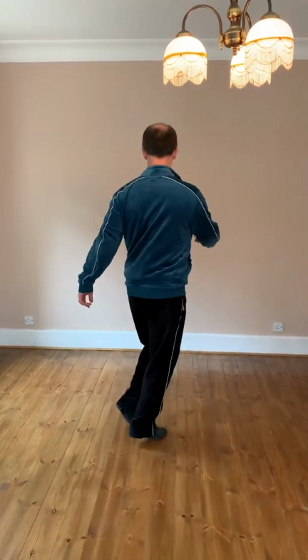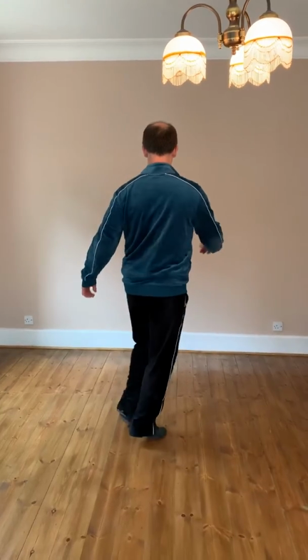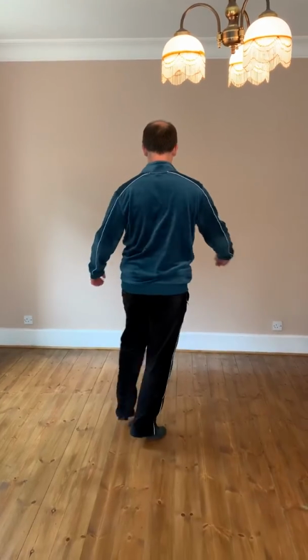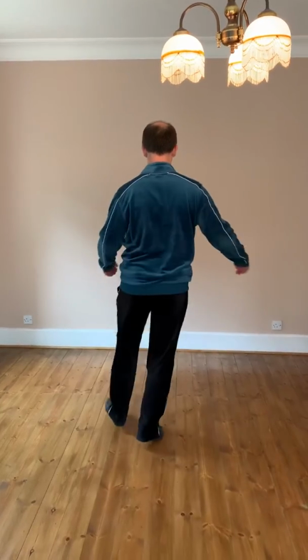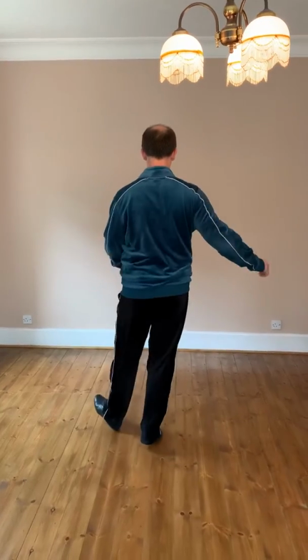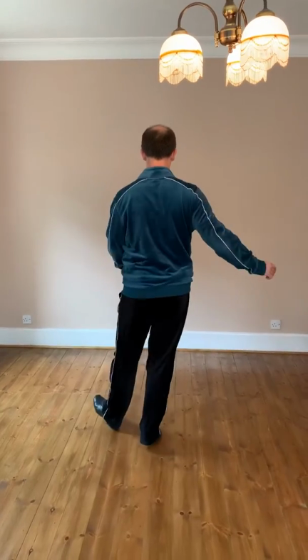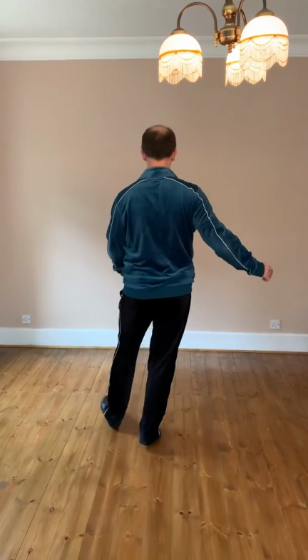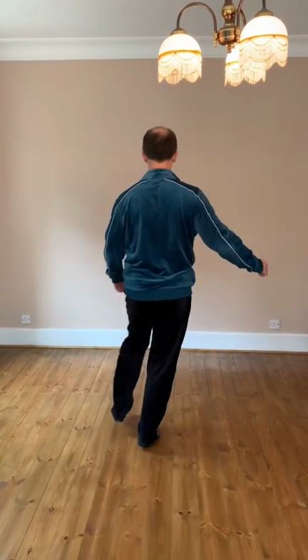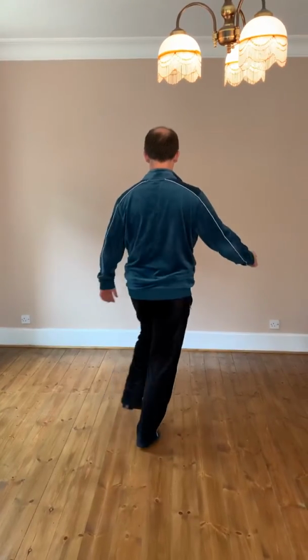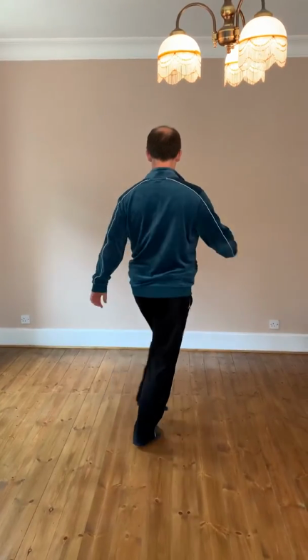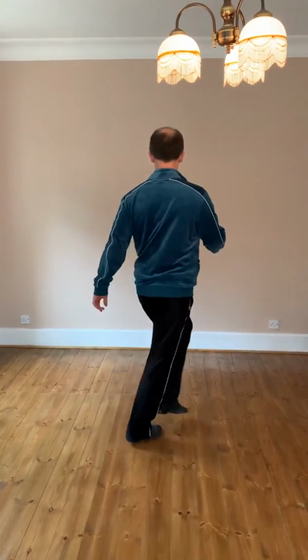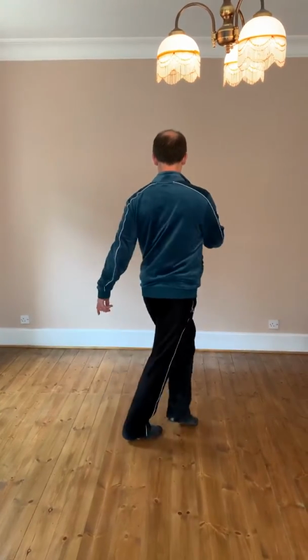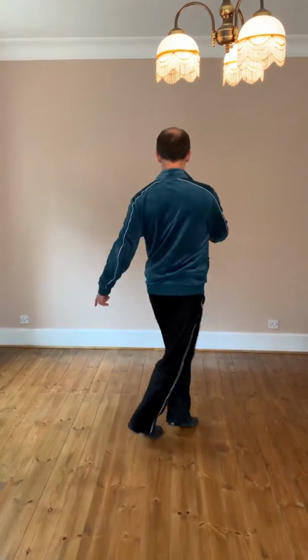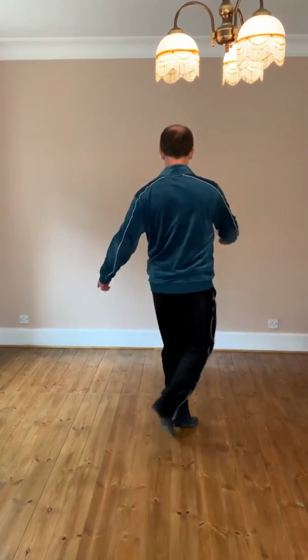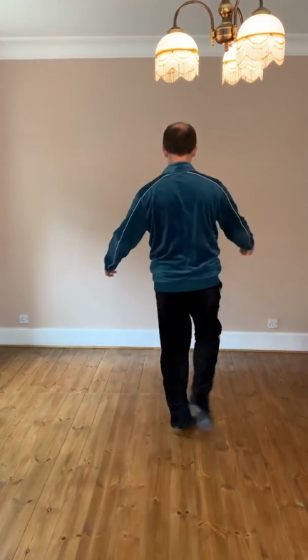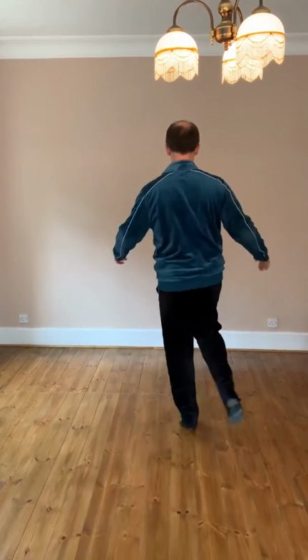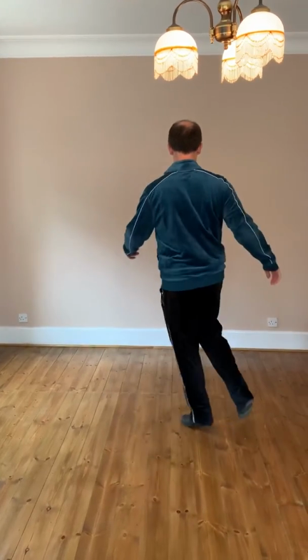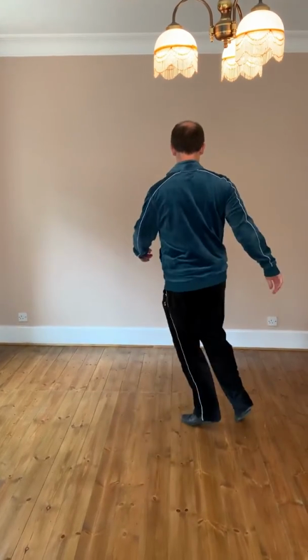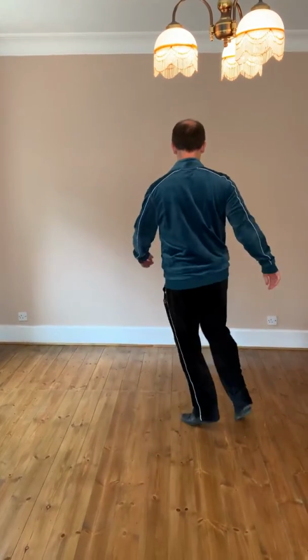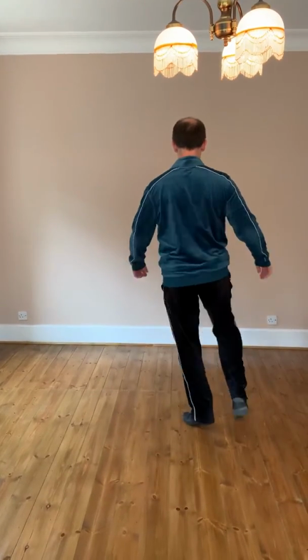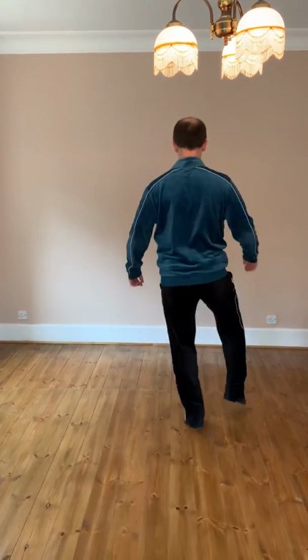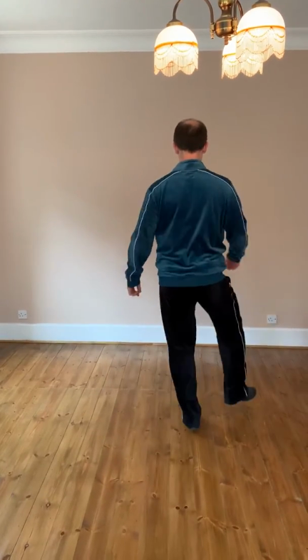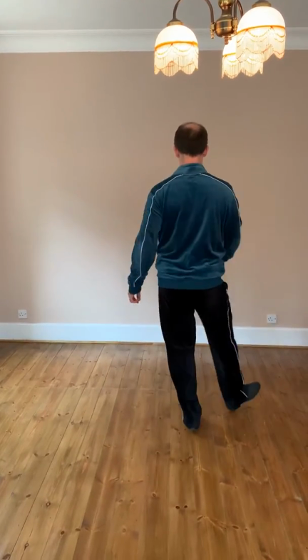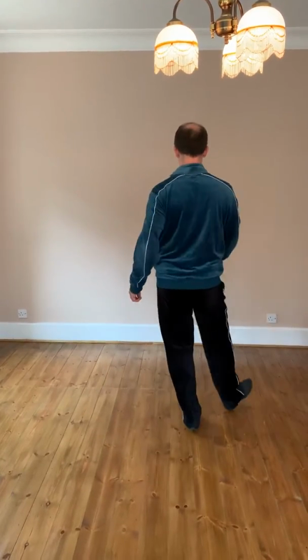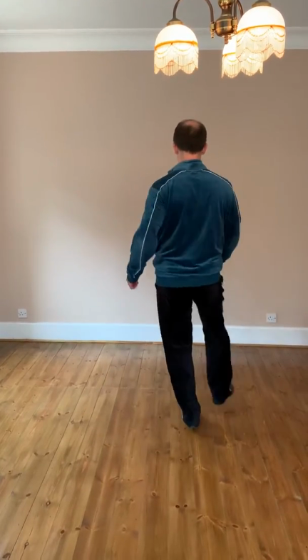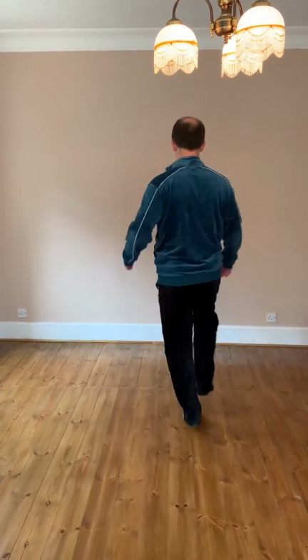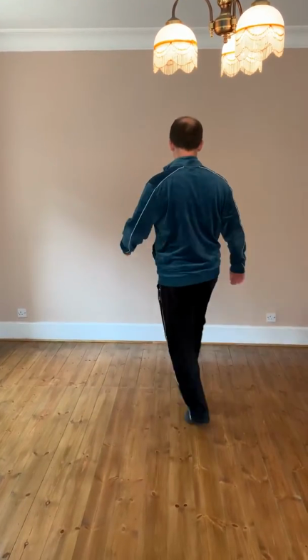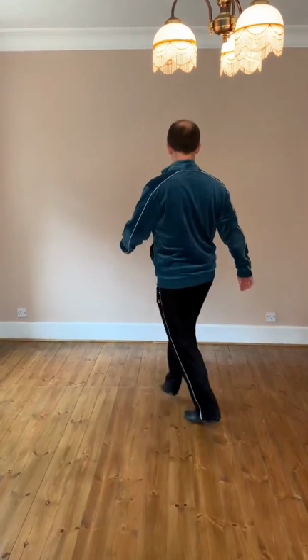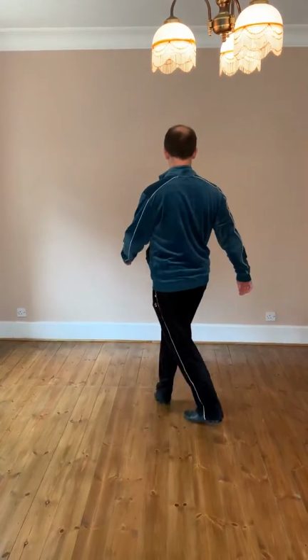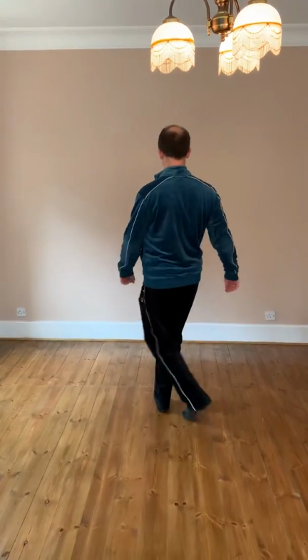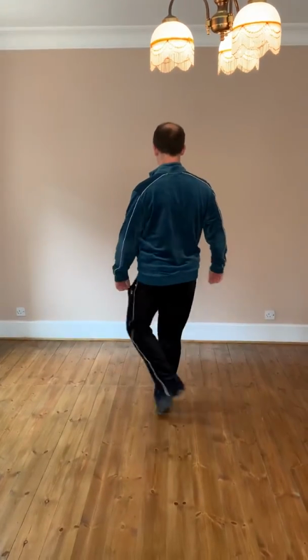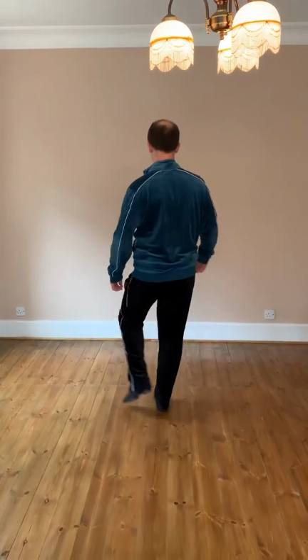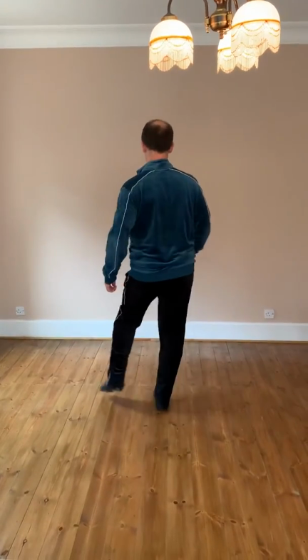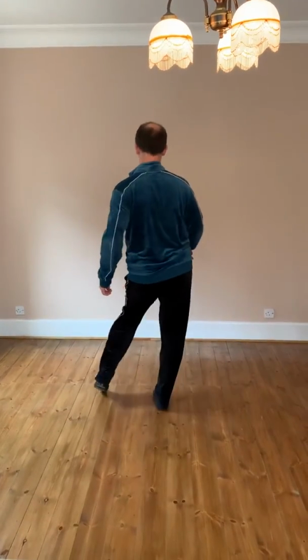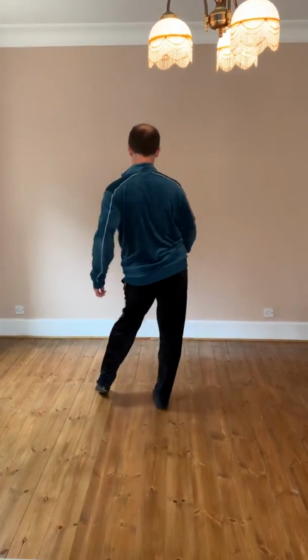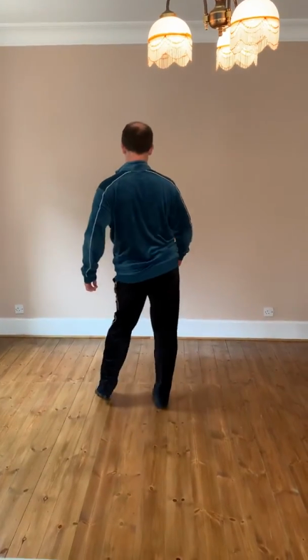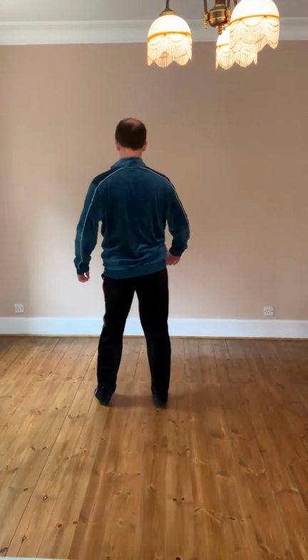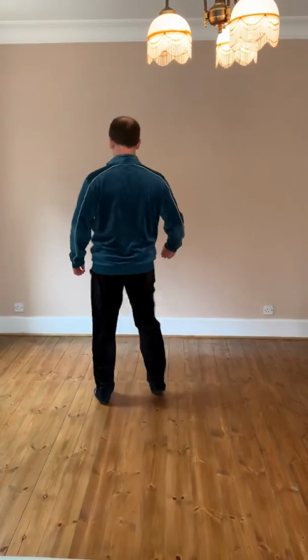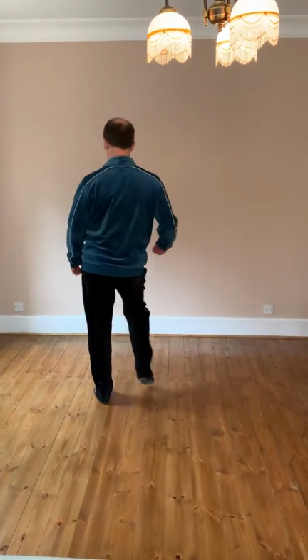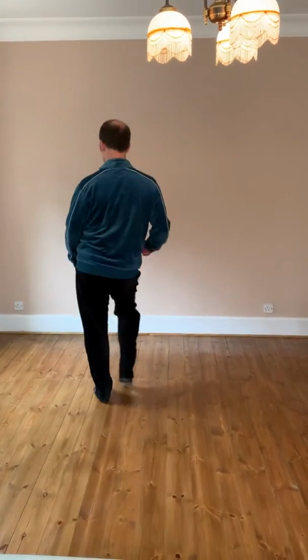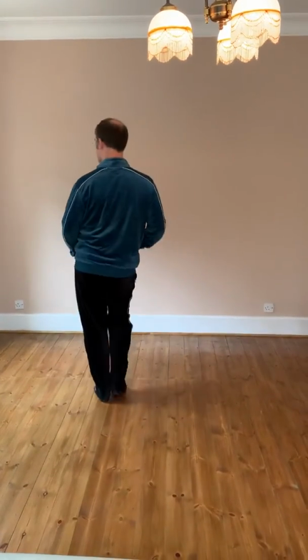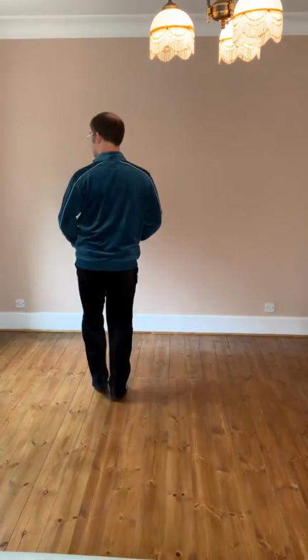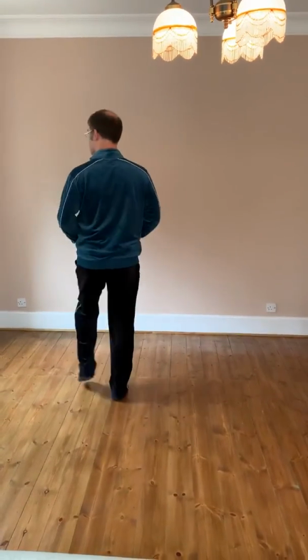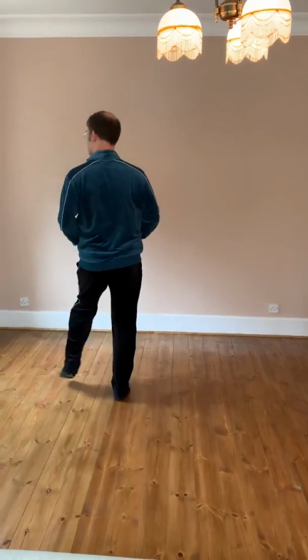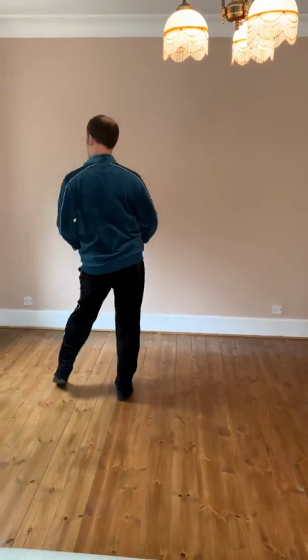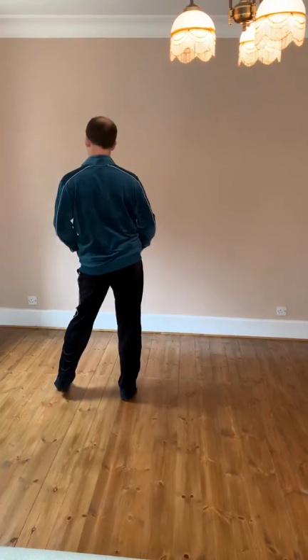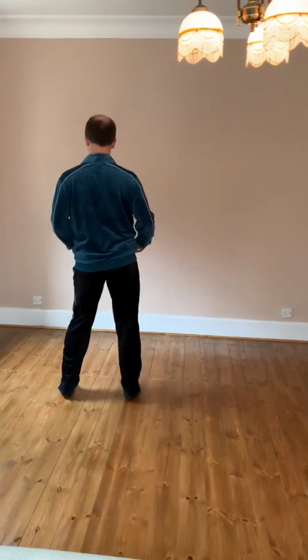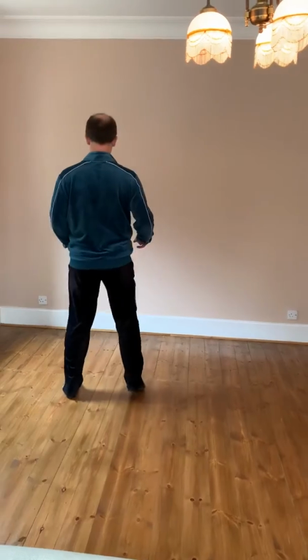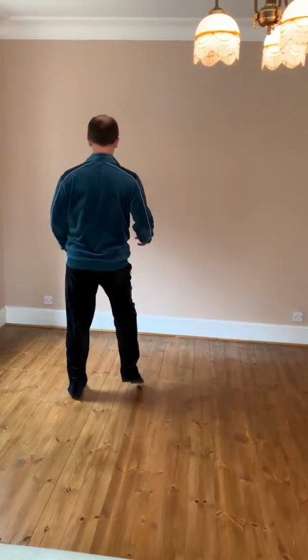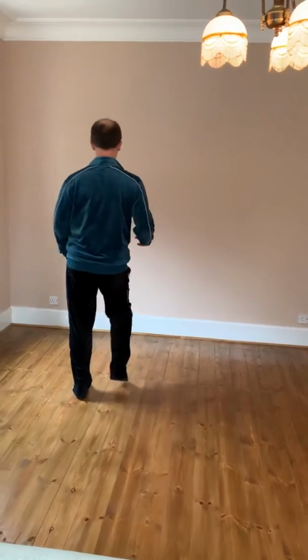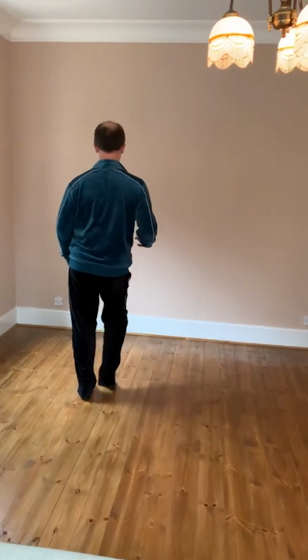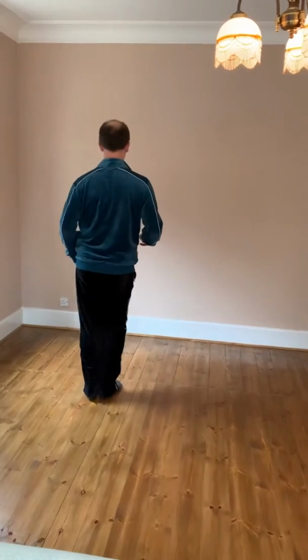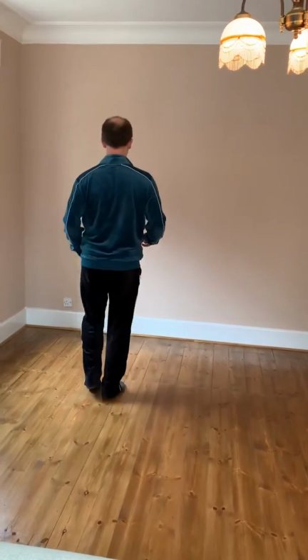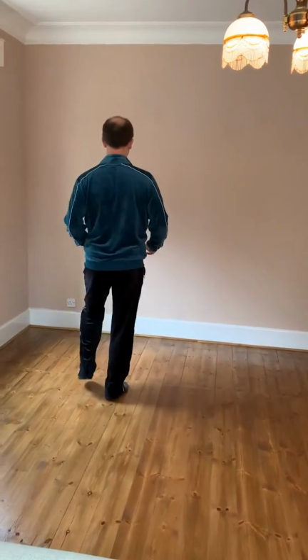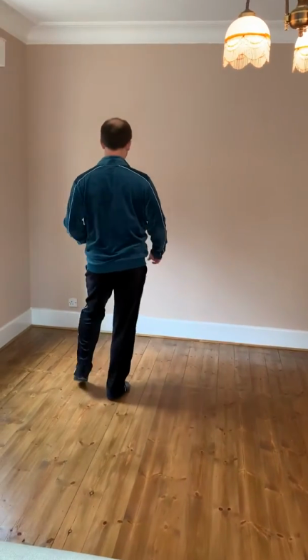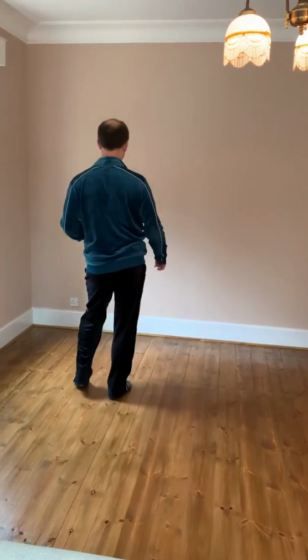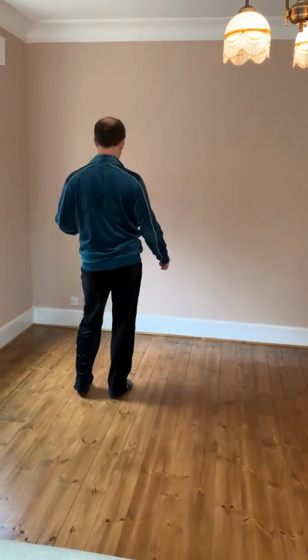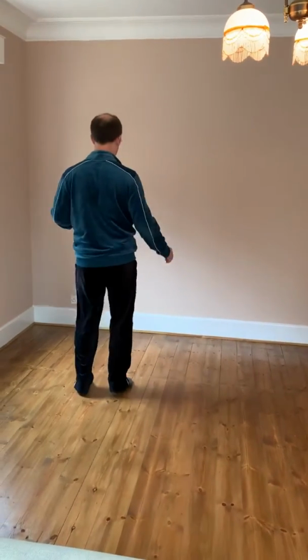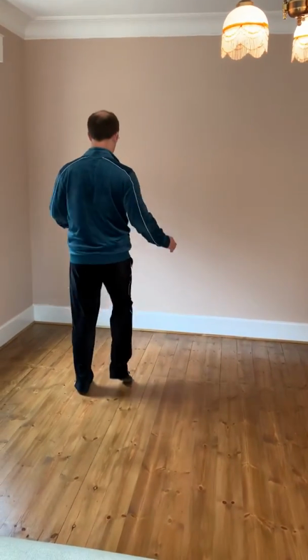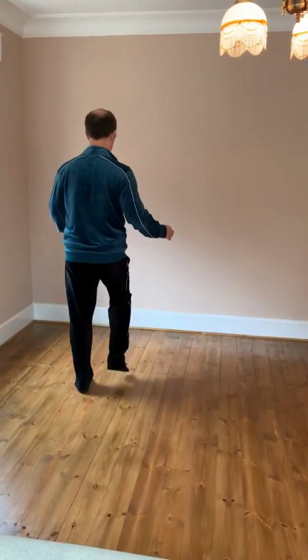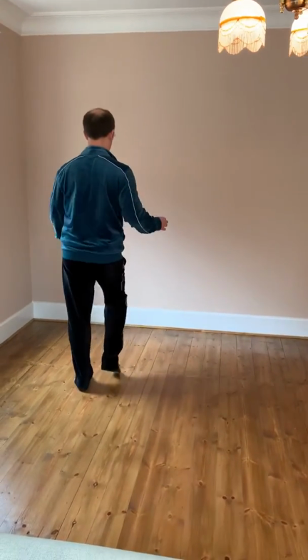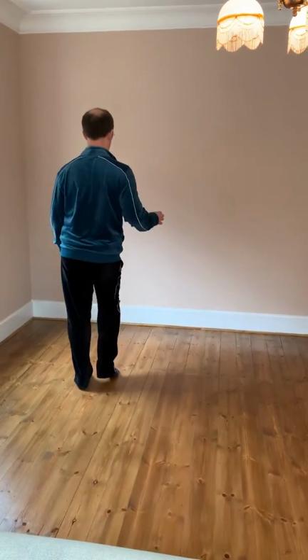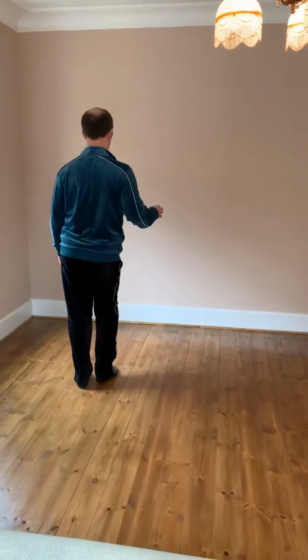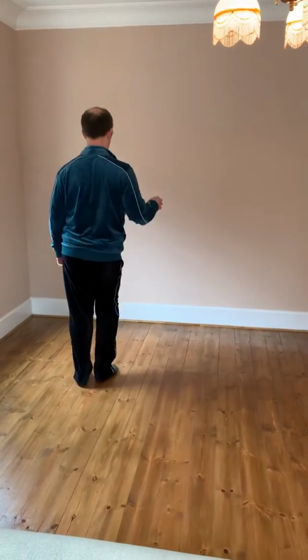So, heel swivels, and then side, close, side, close, side, close.